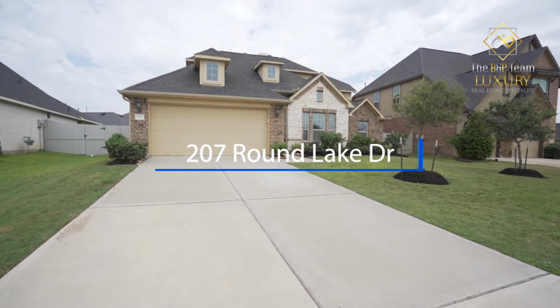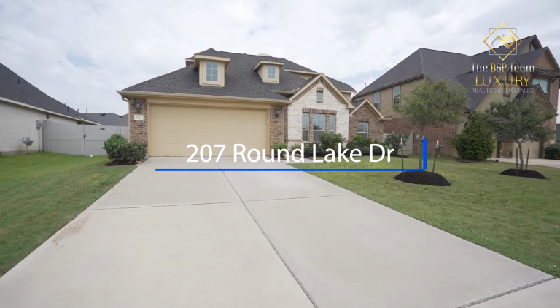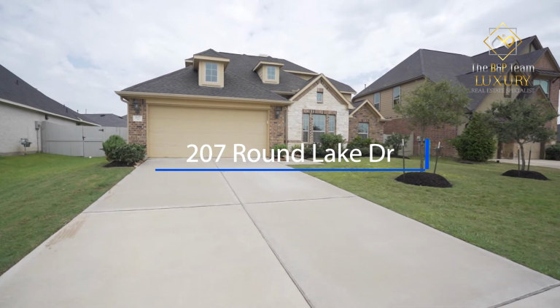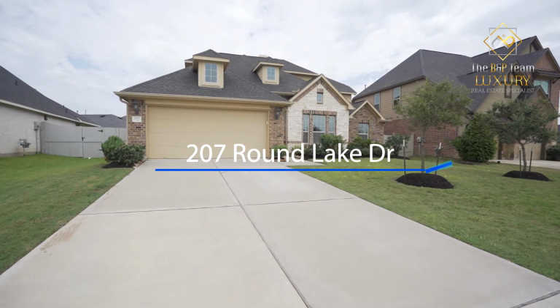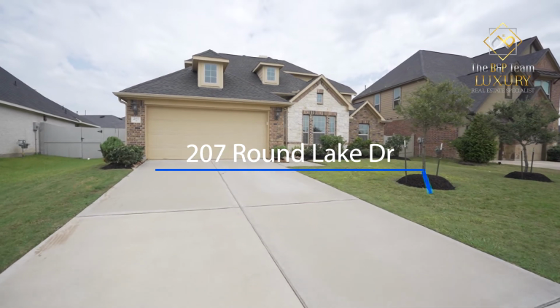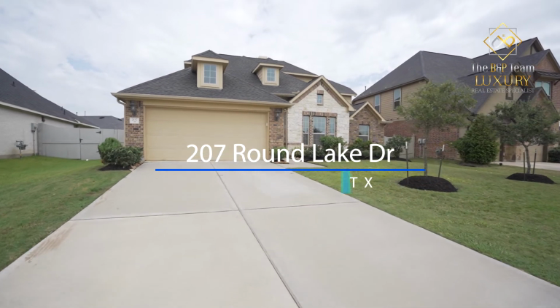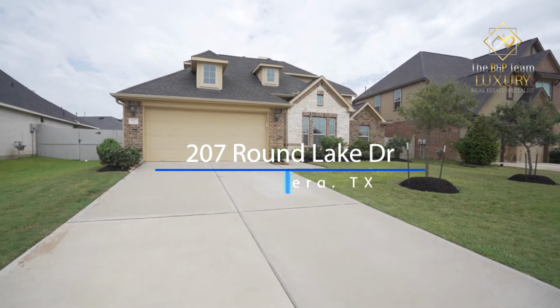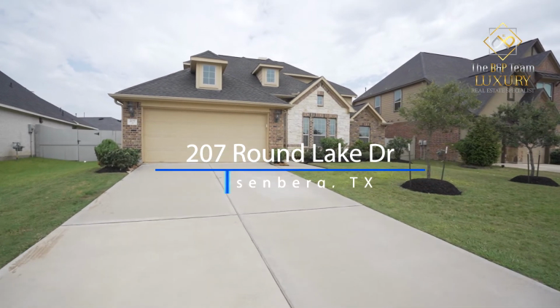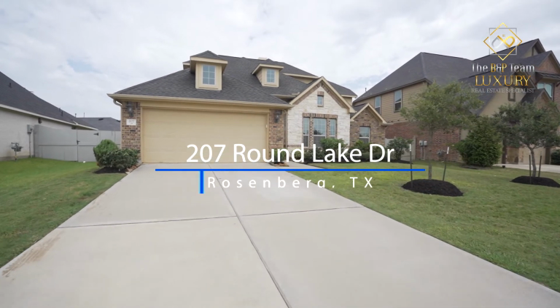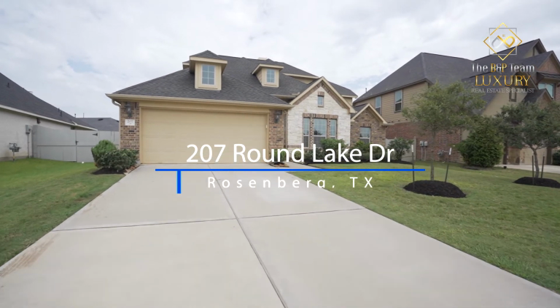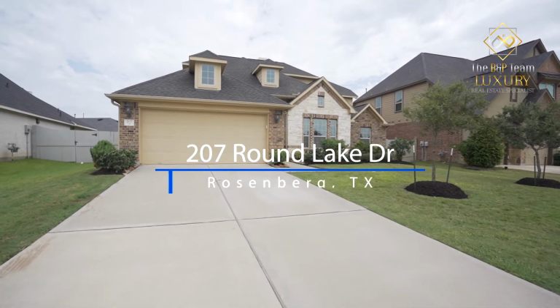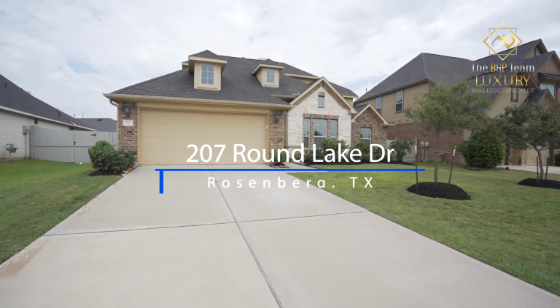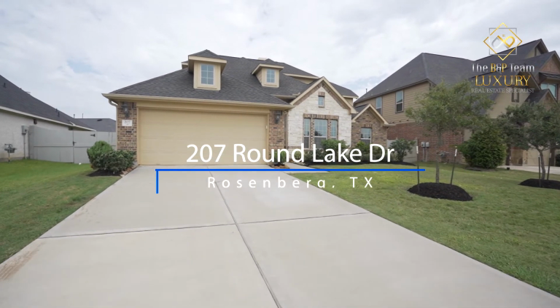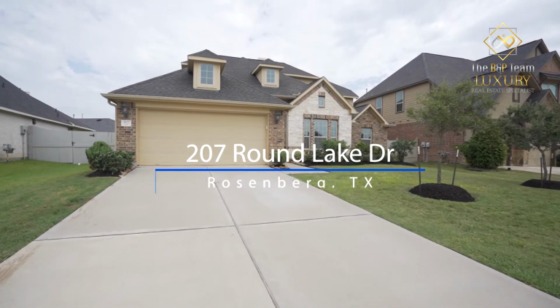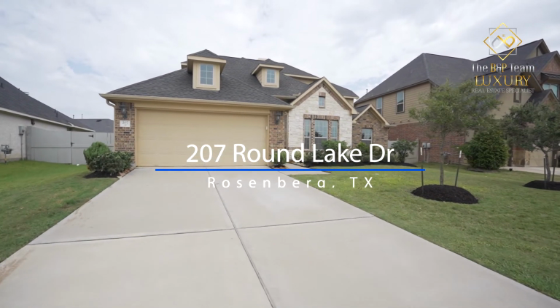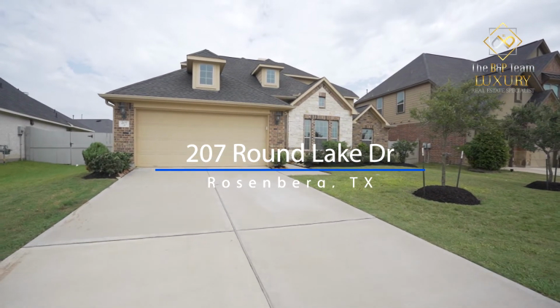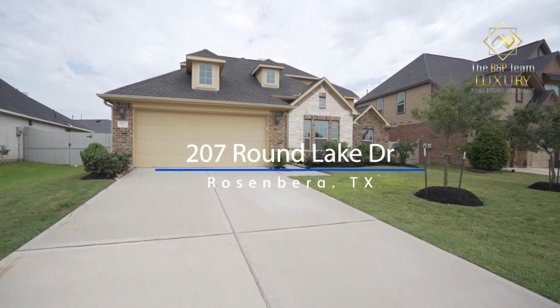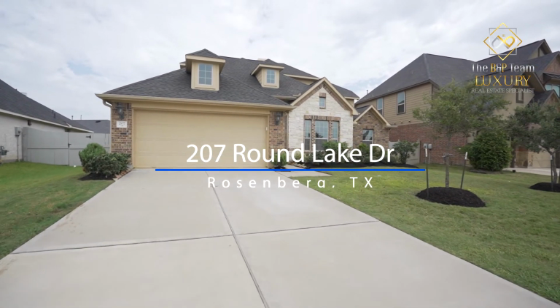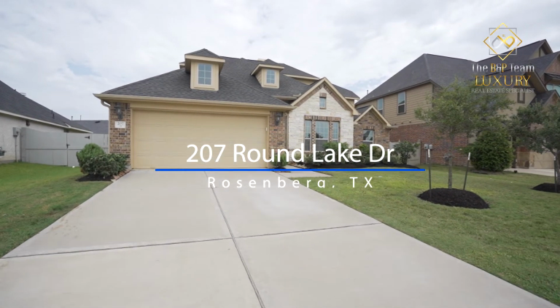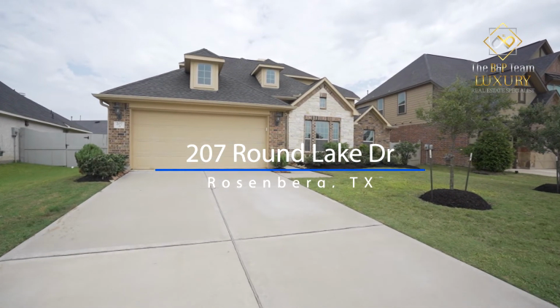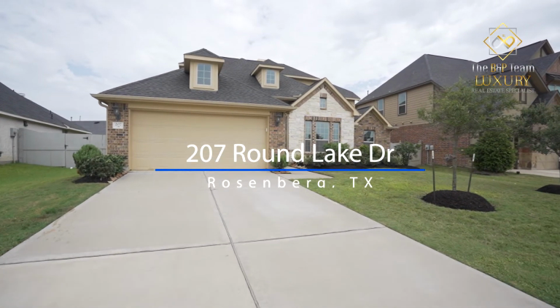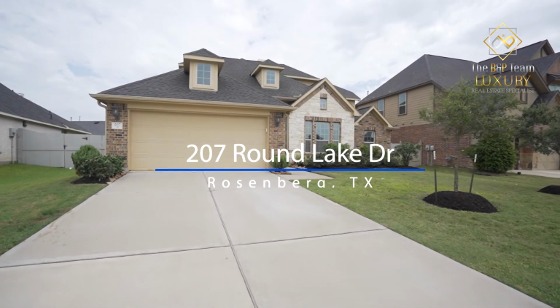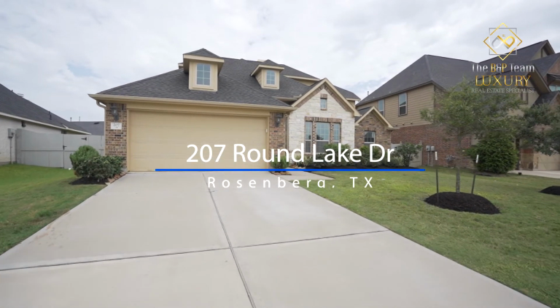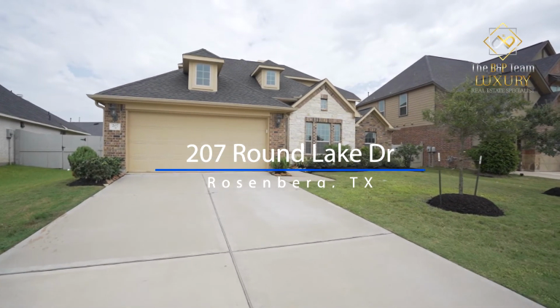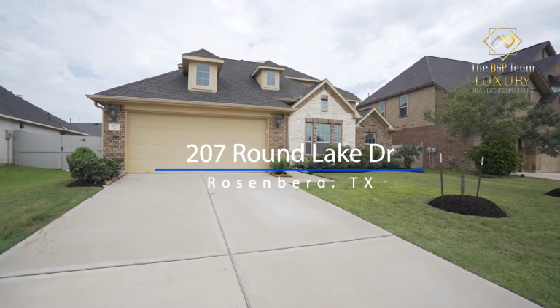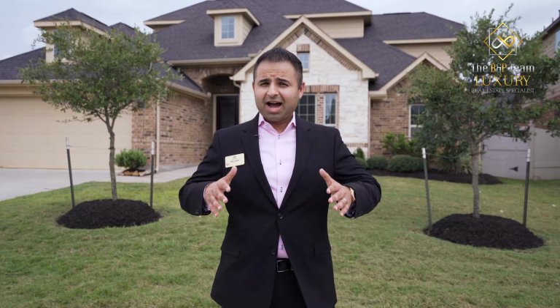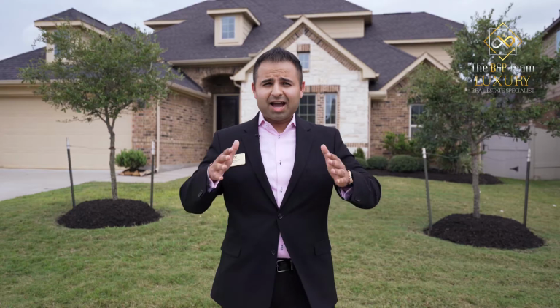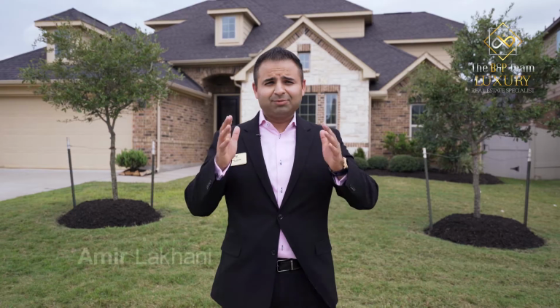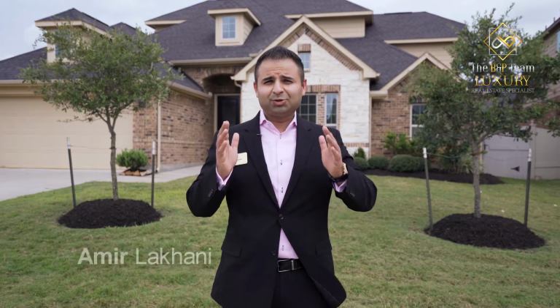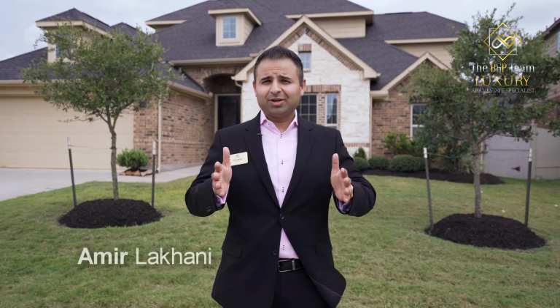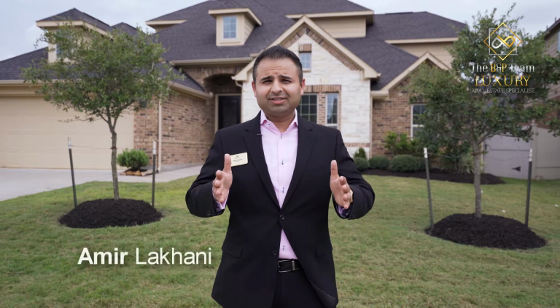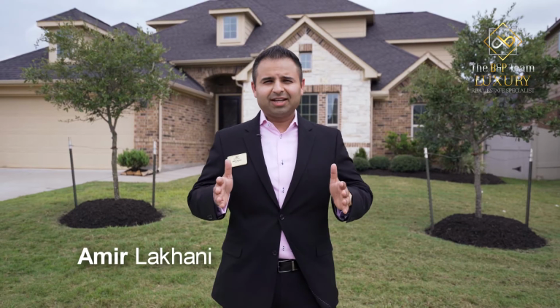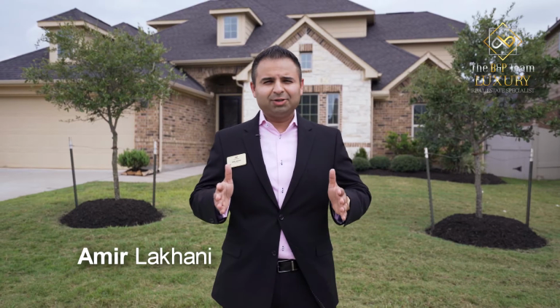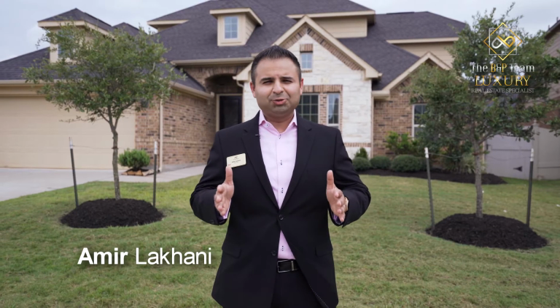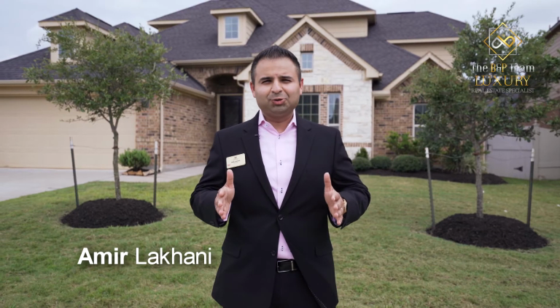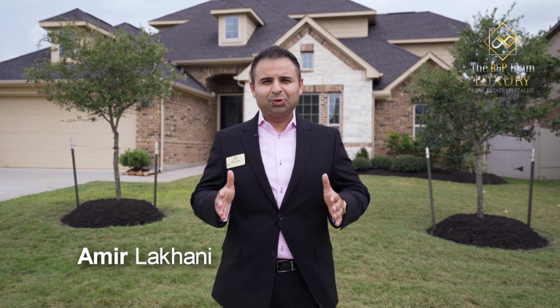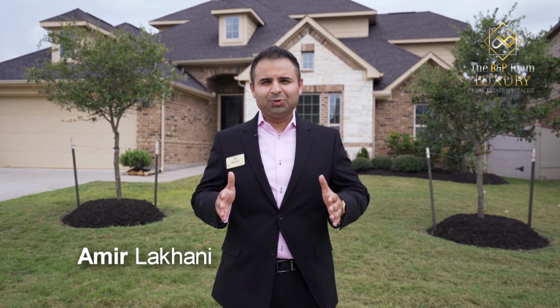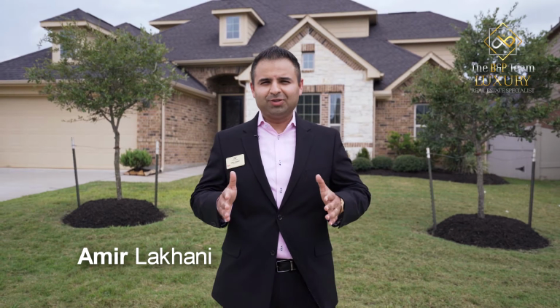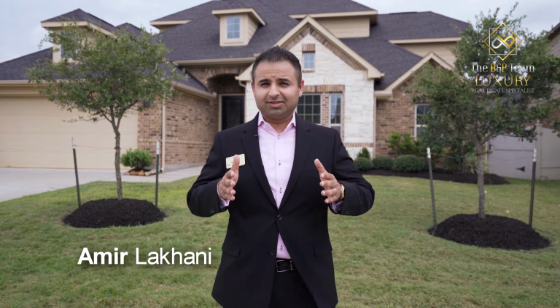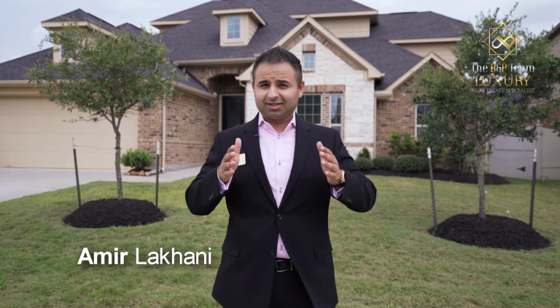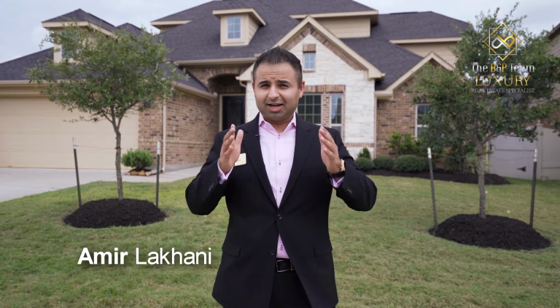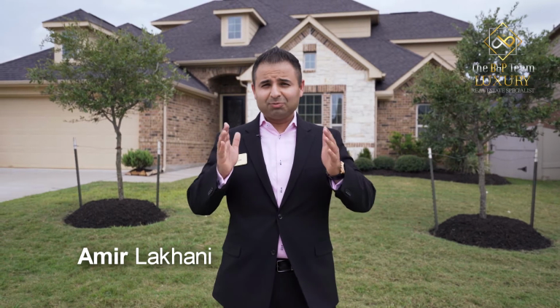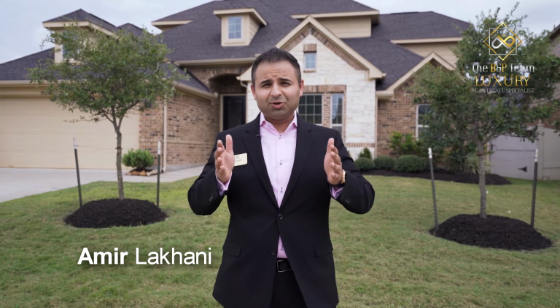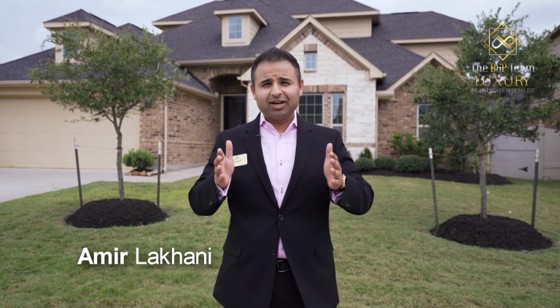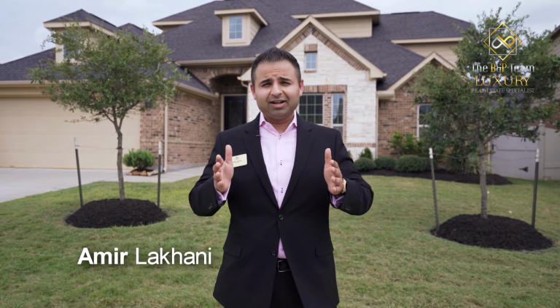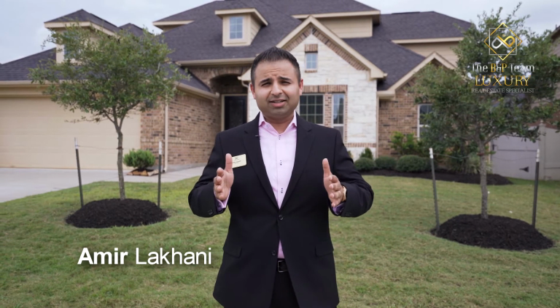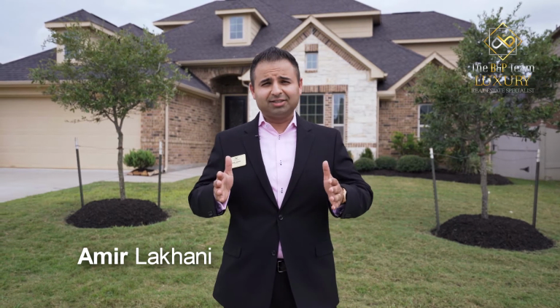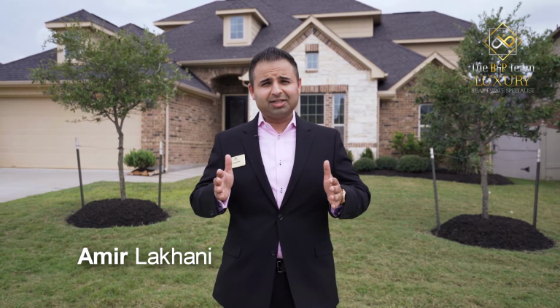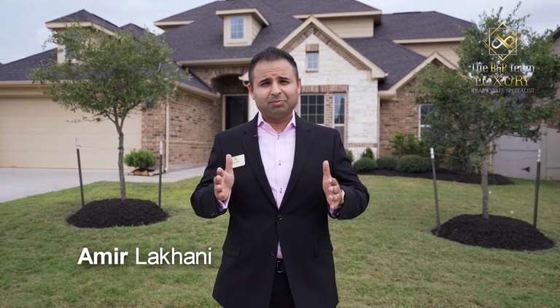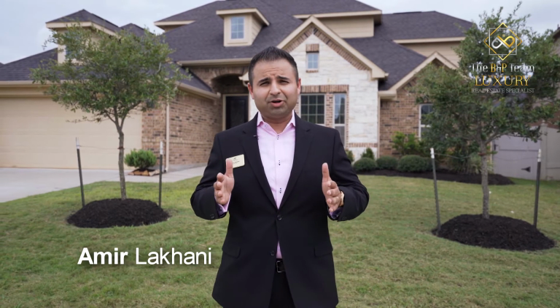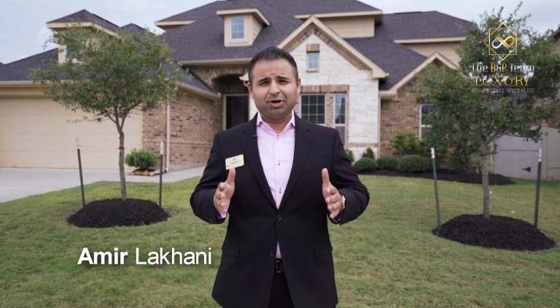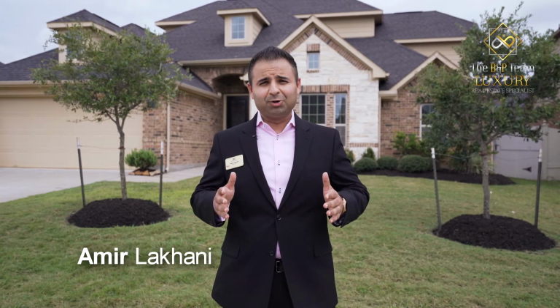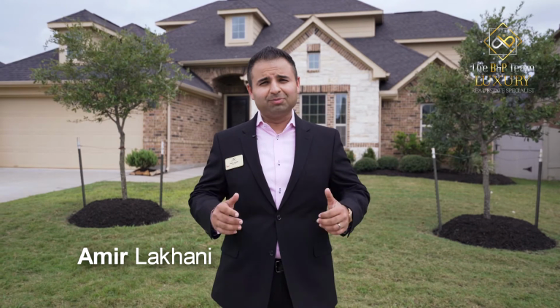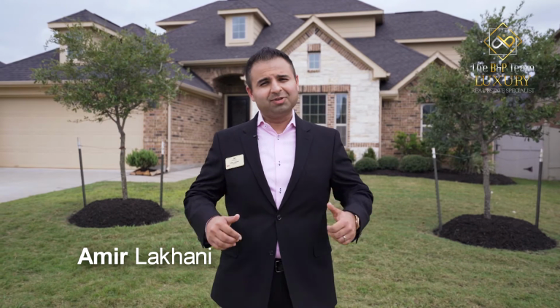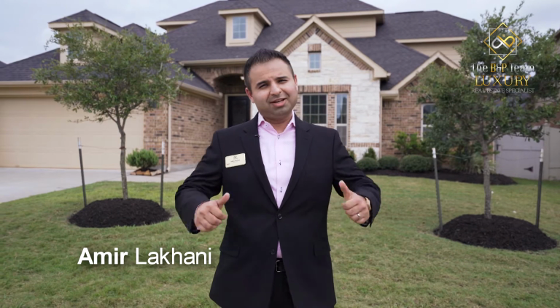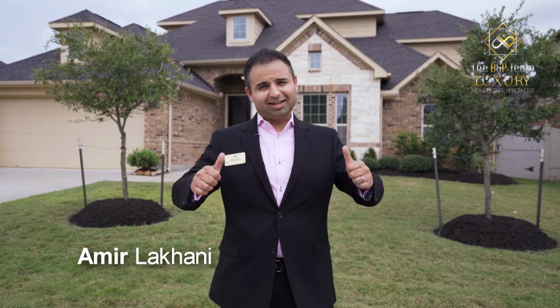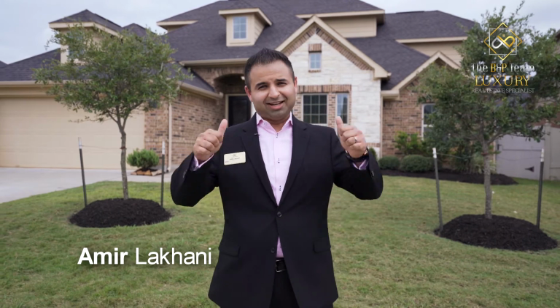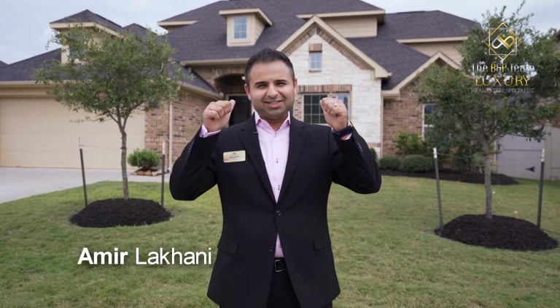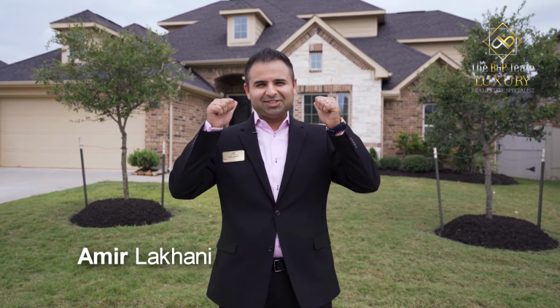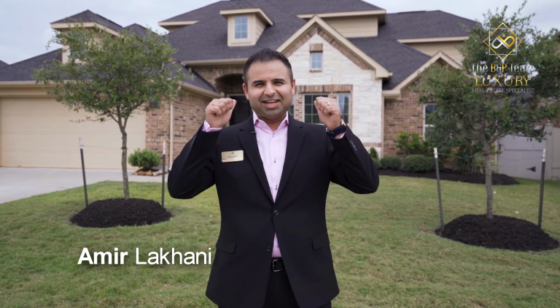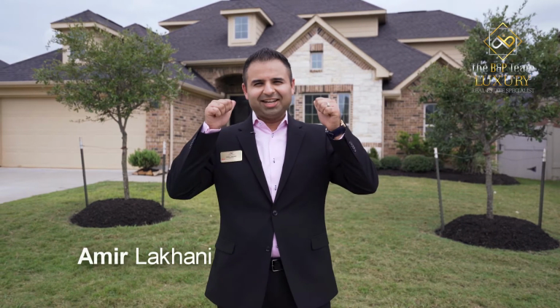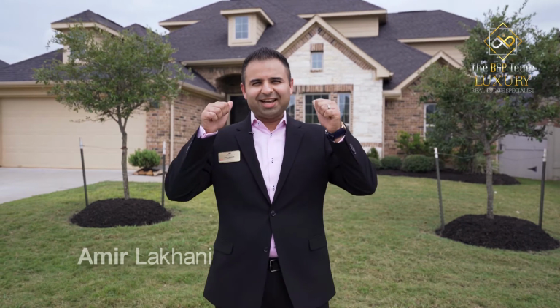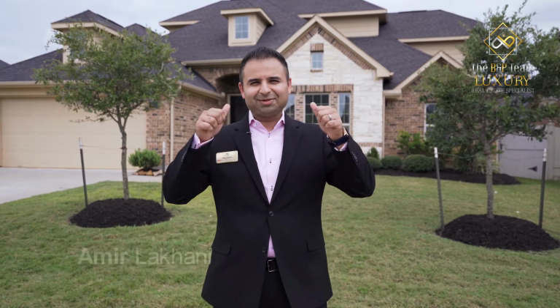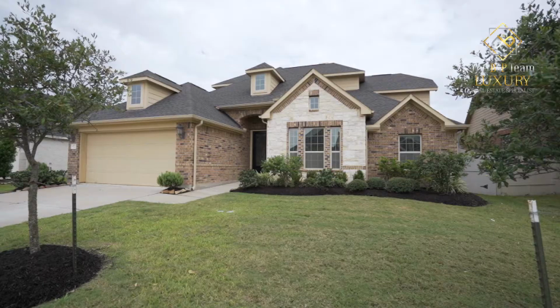Welcome to 207 Round Lake Drive. I am so excited to show you this upgraded contemporary home. Let's check it out.